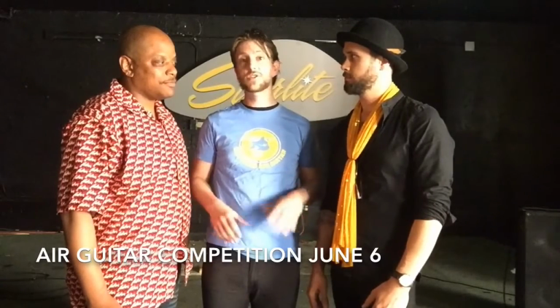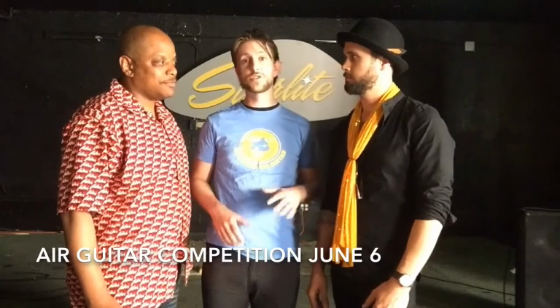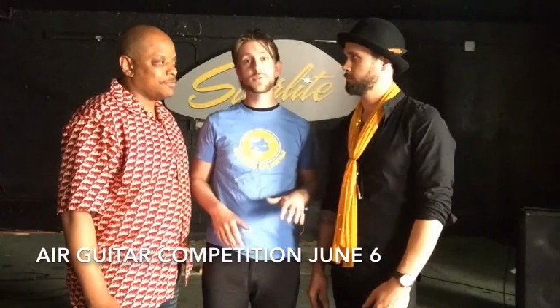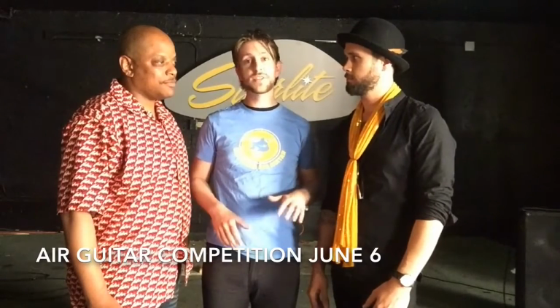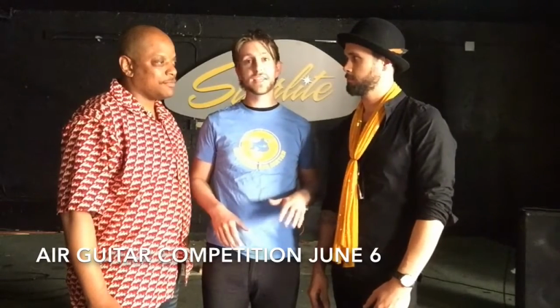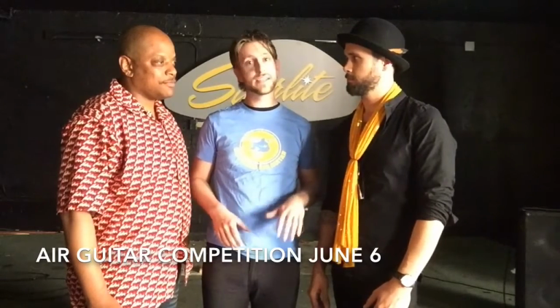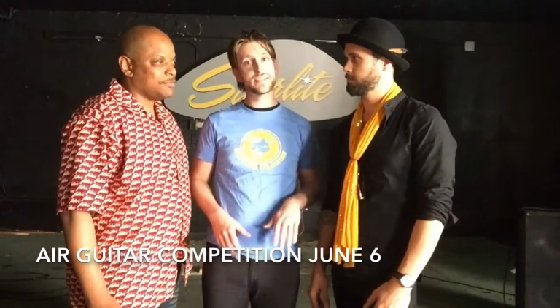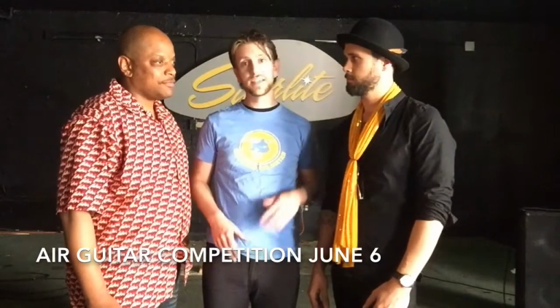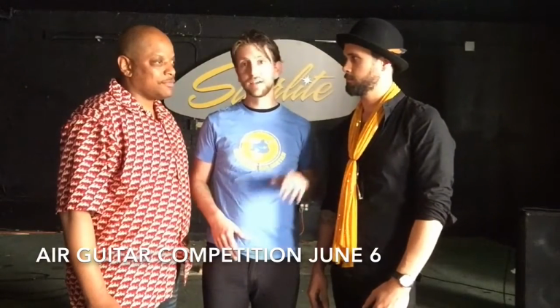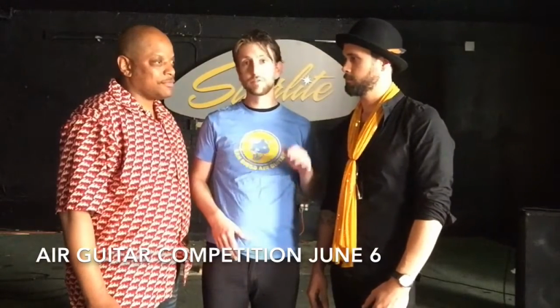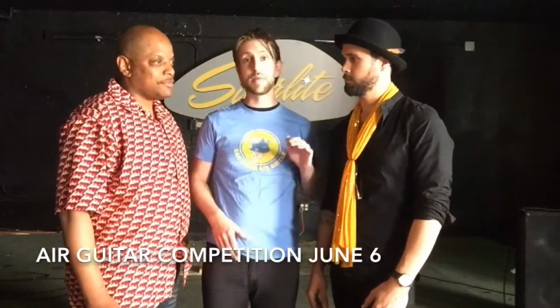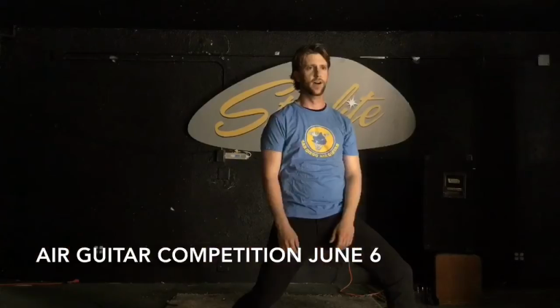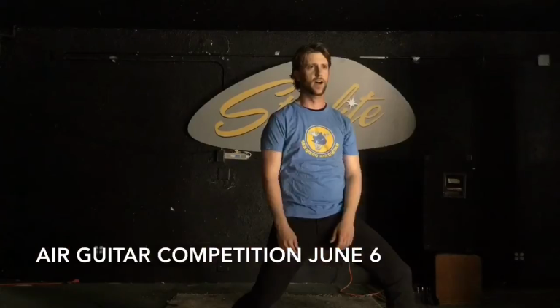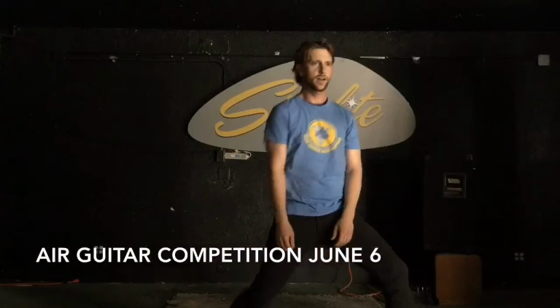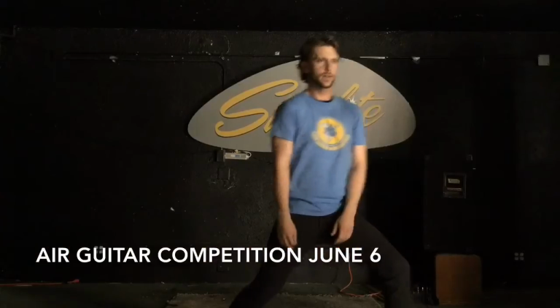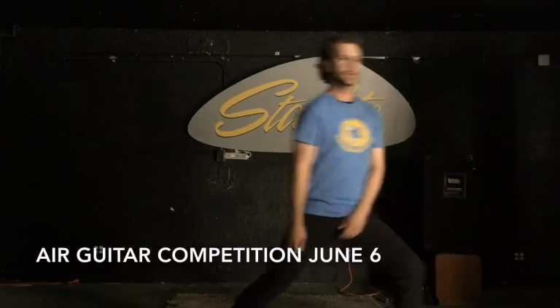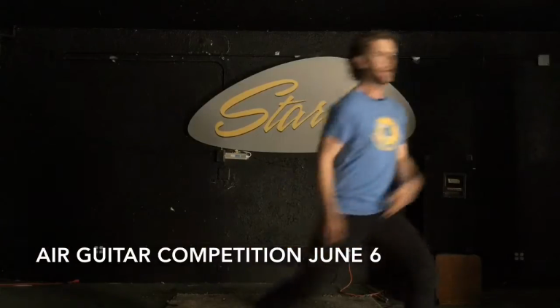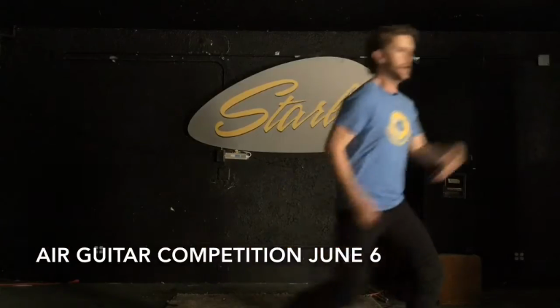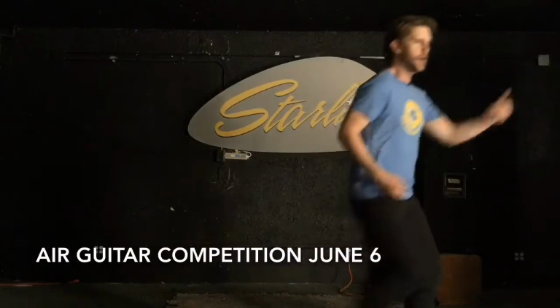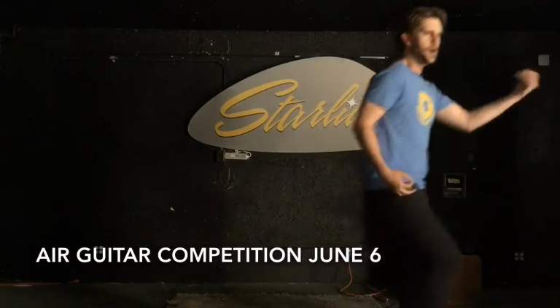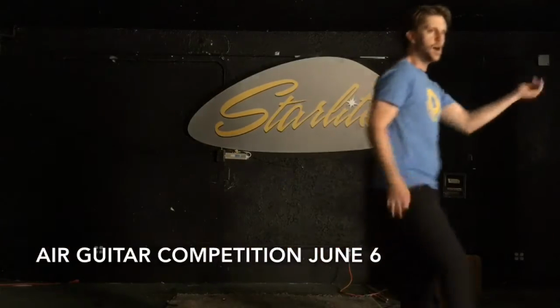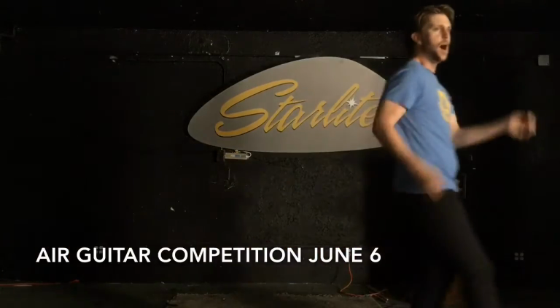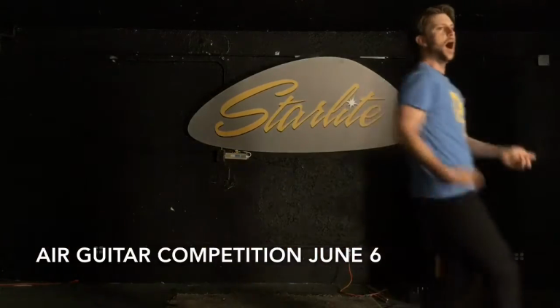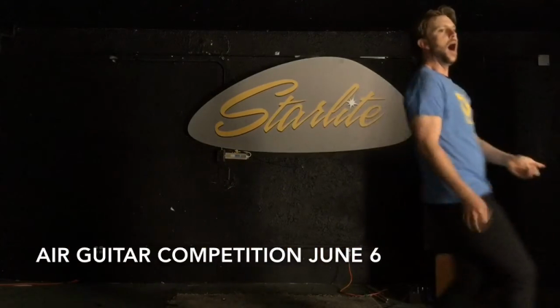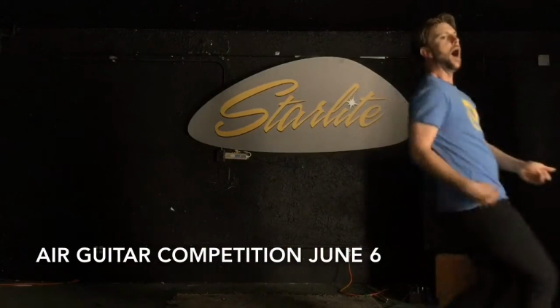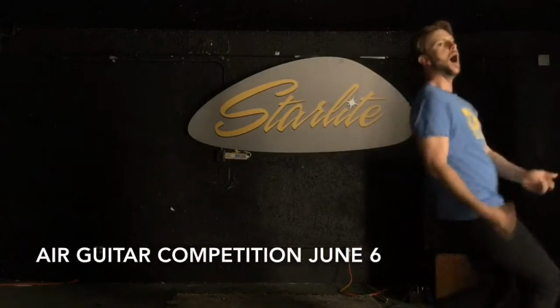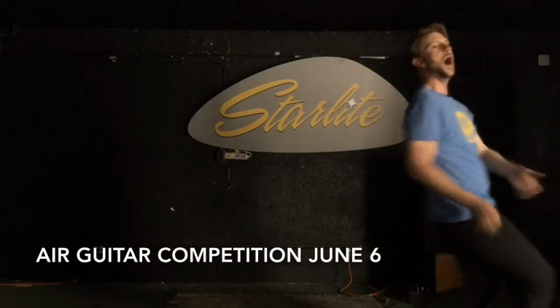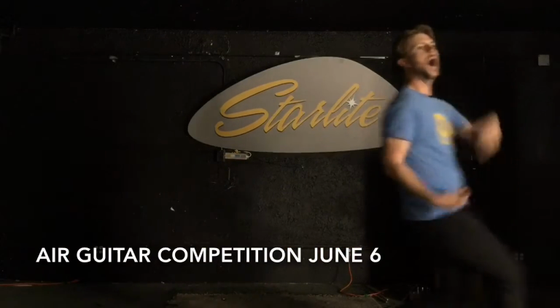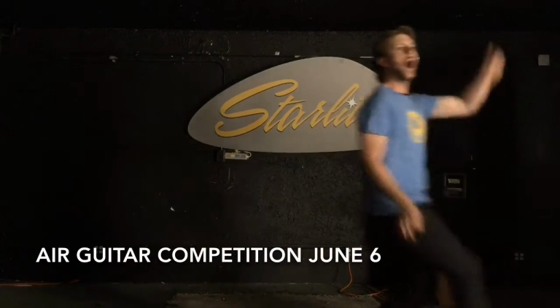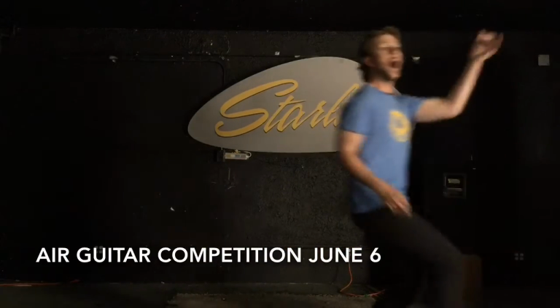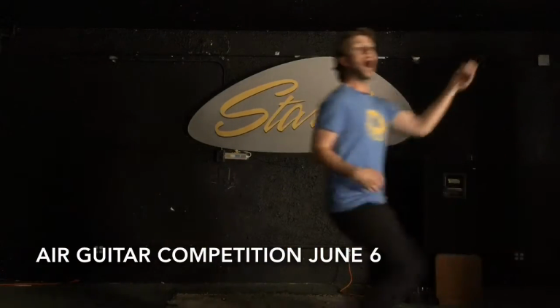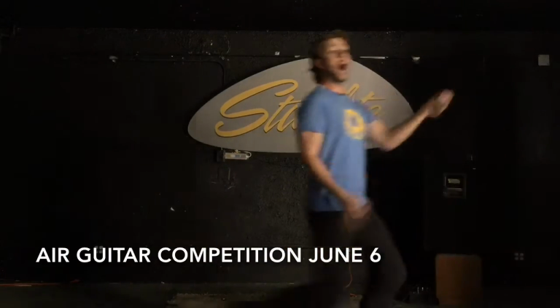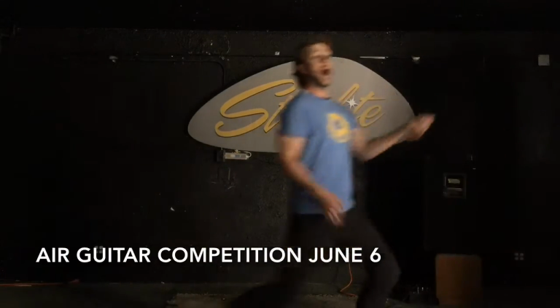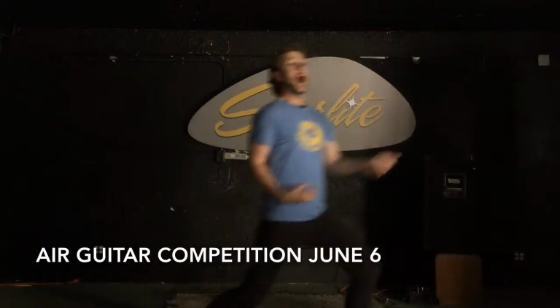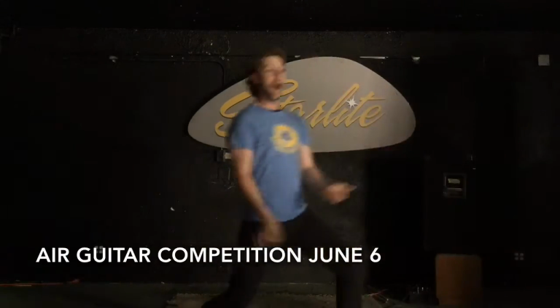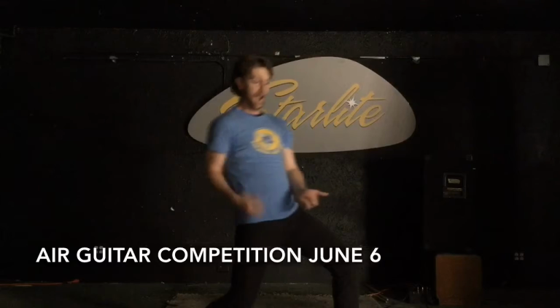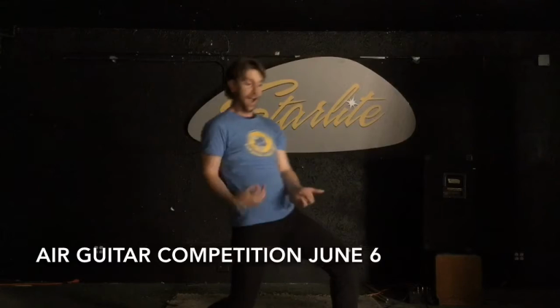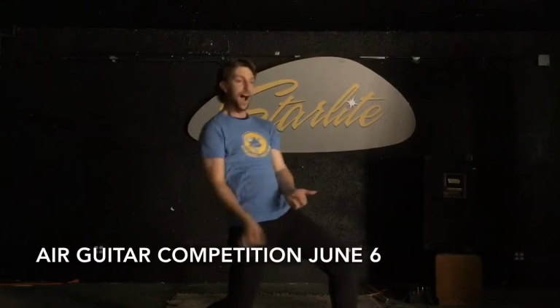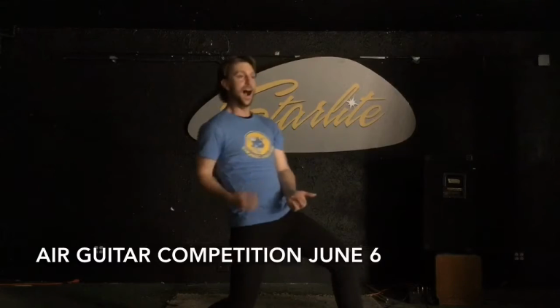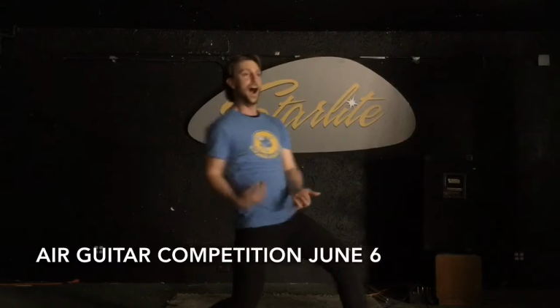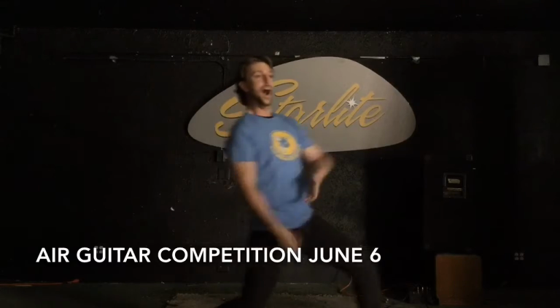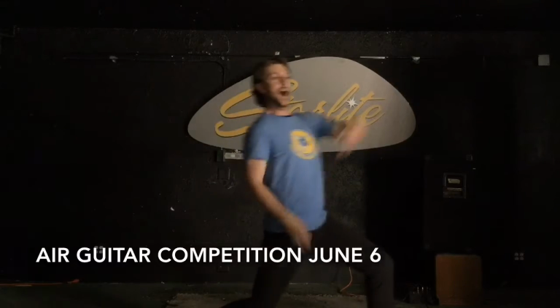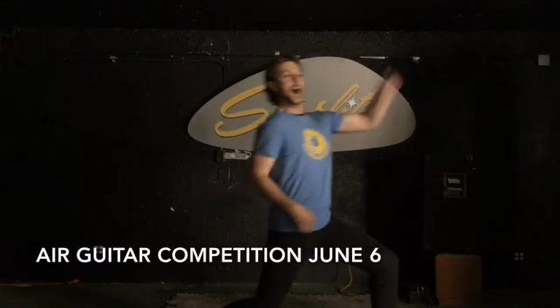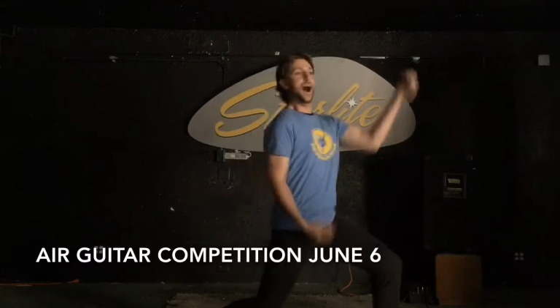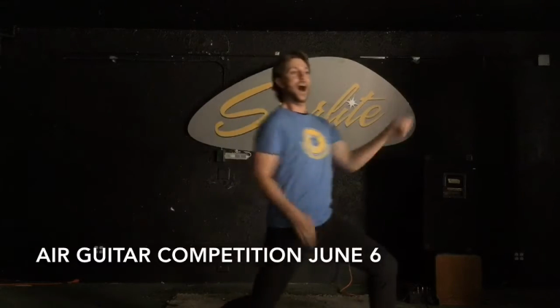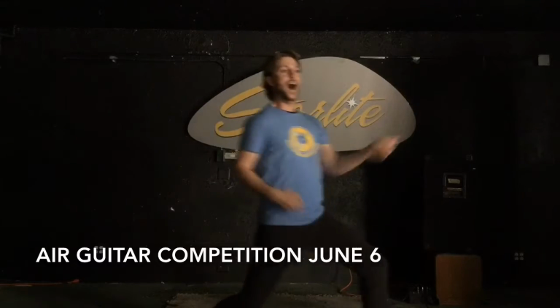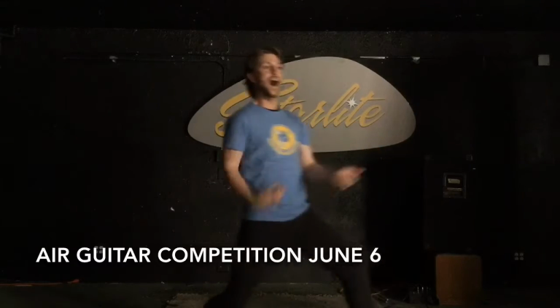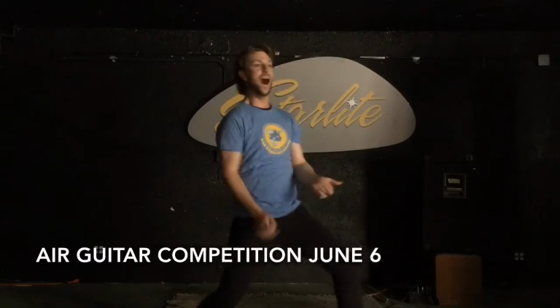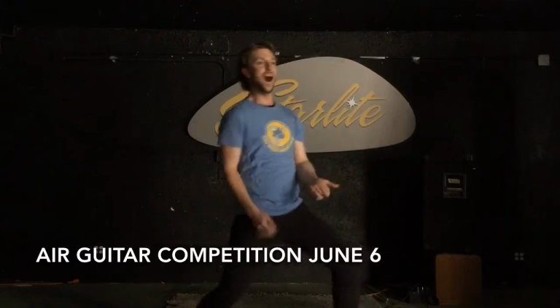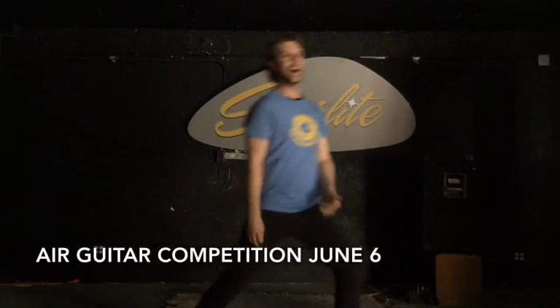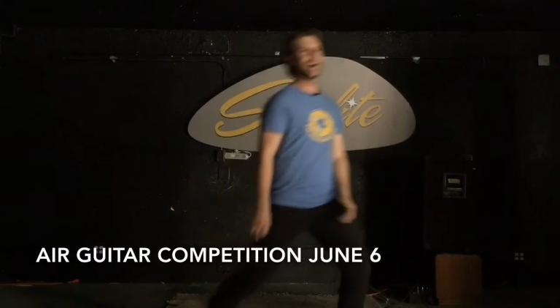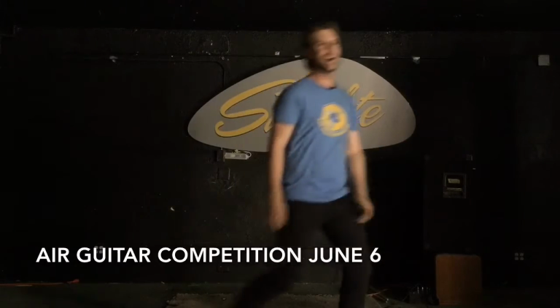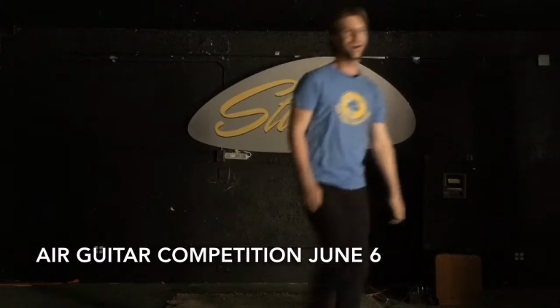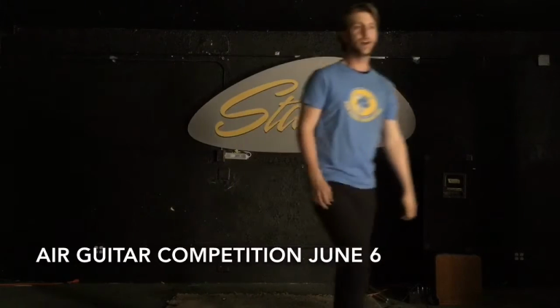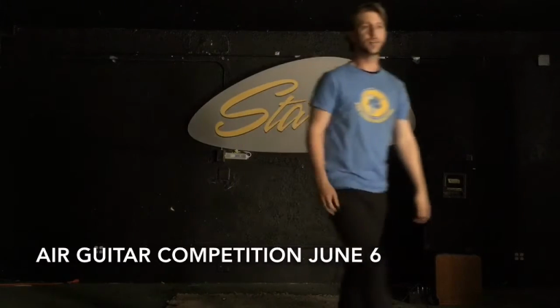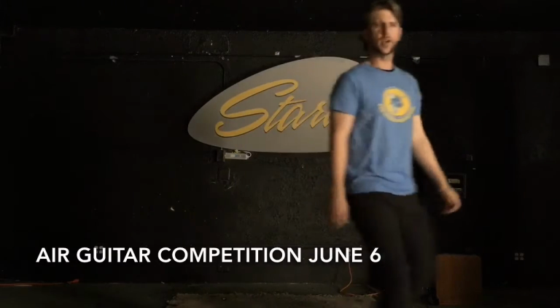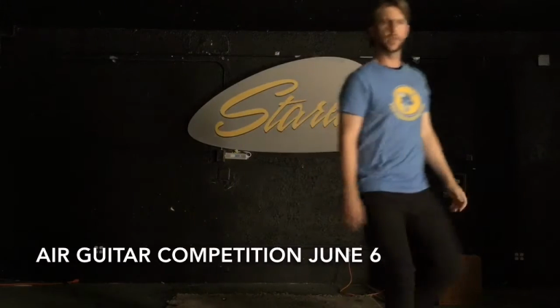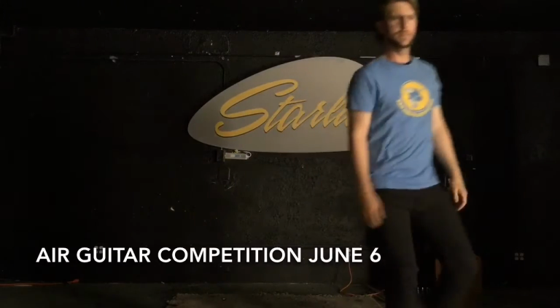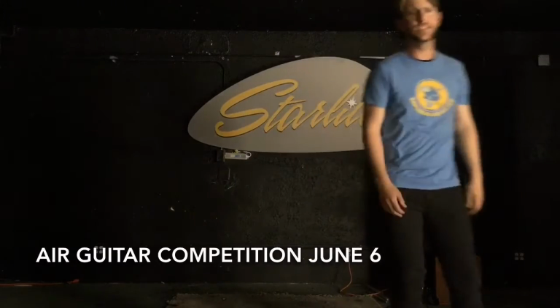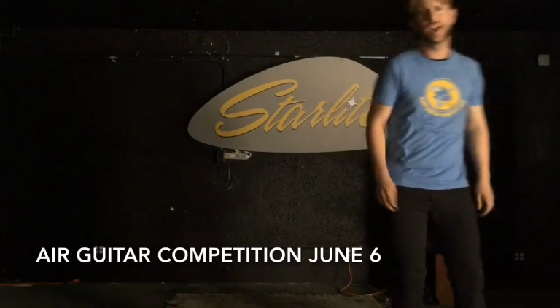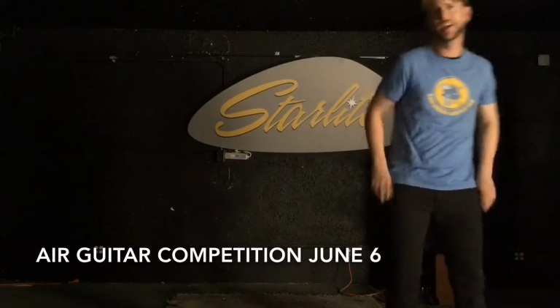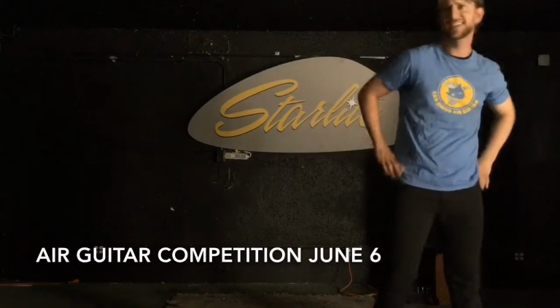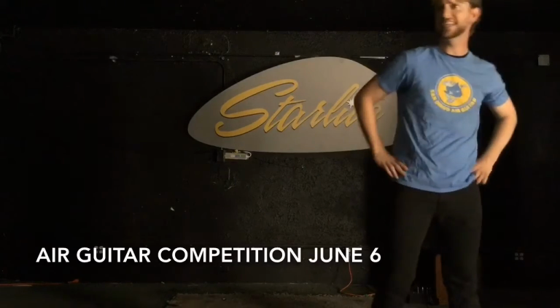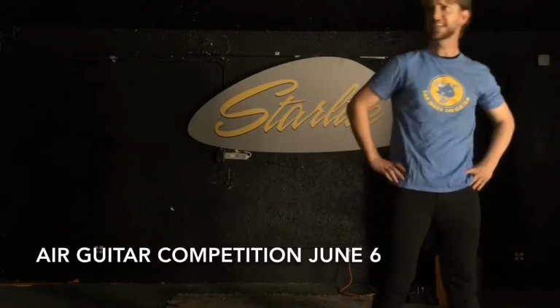June 6th from 8 o'clock to 10 o'clock, right here. $100 cash prize. Rock Sacramento at Starlight.